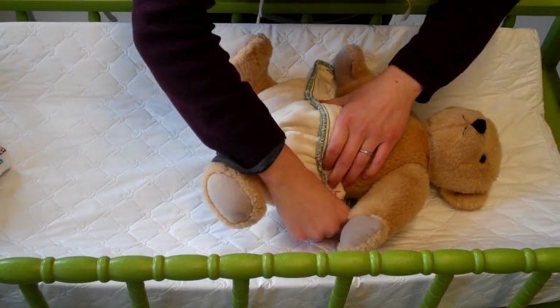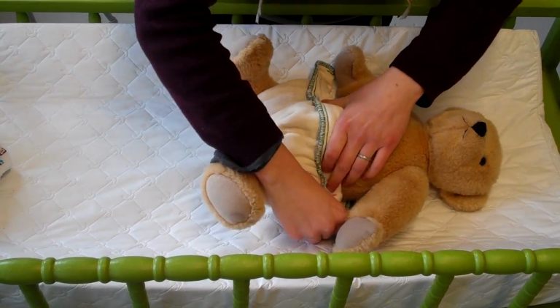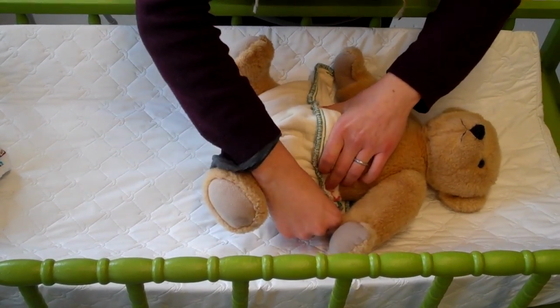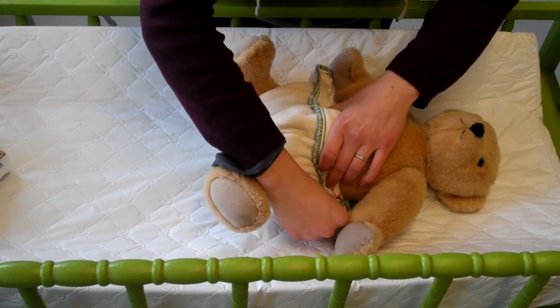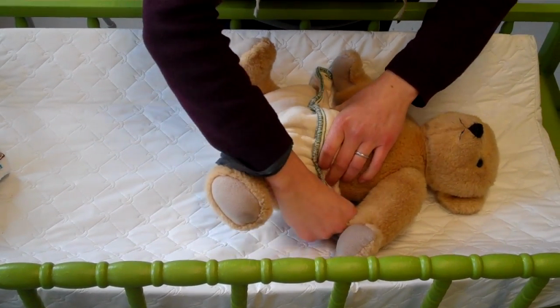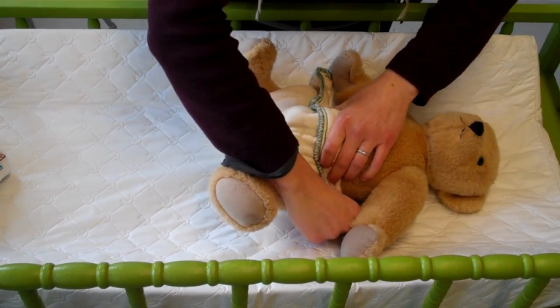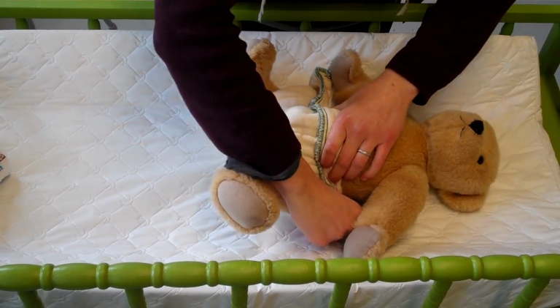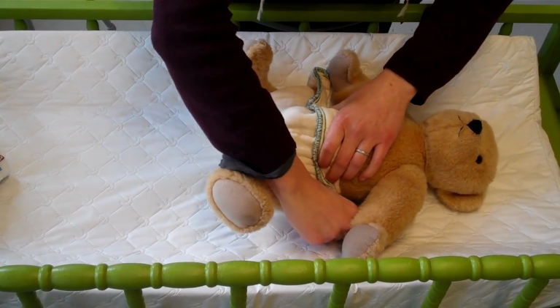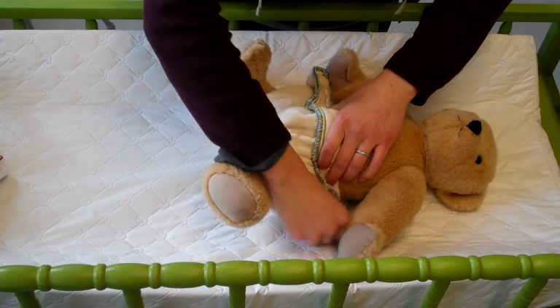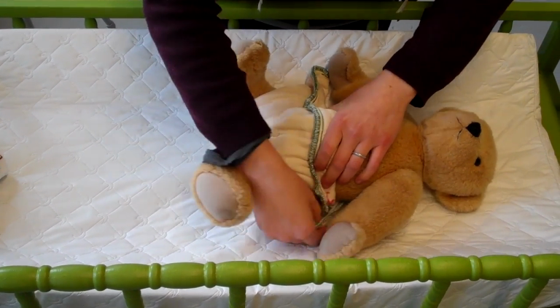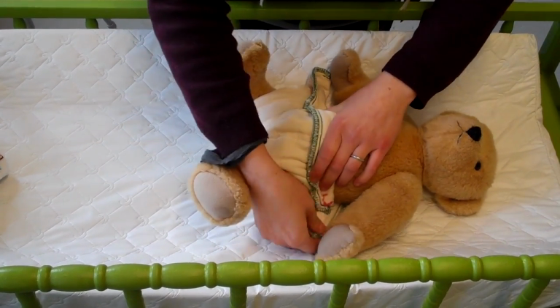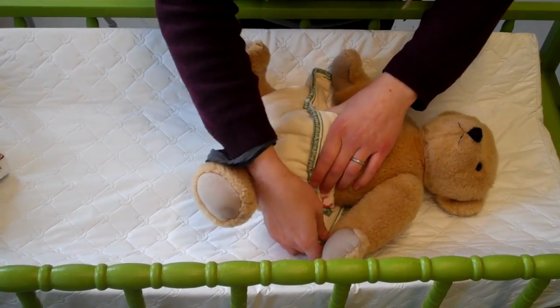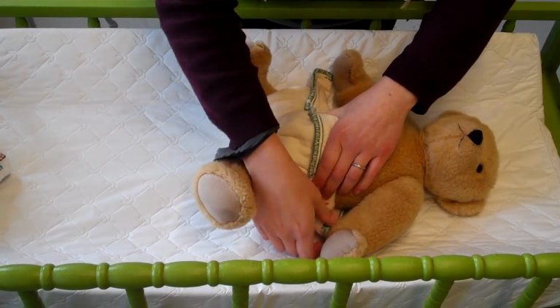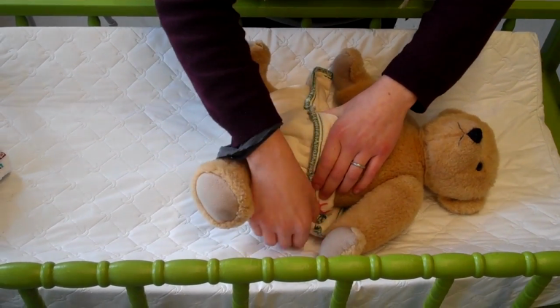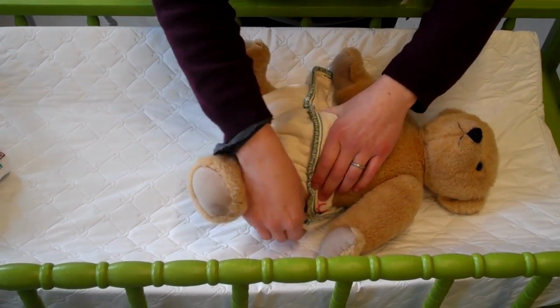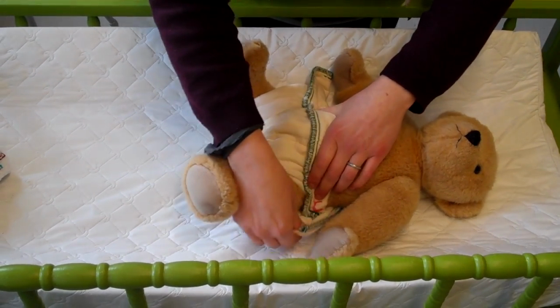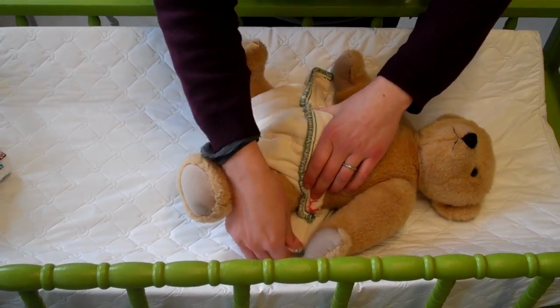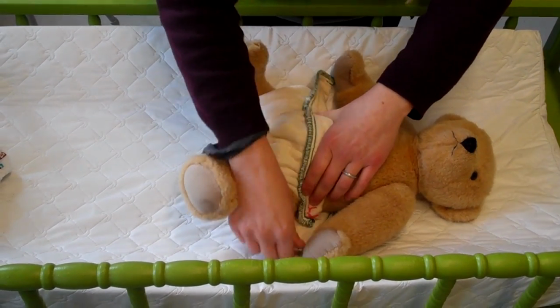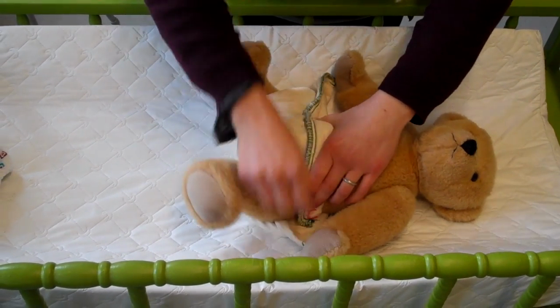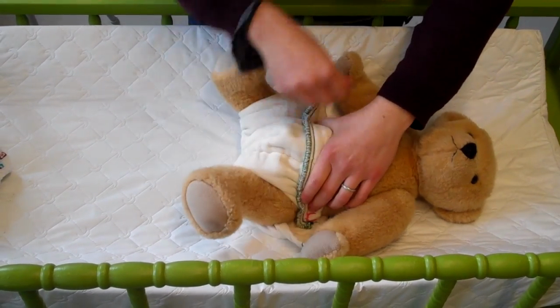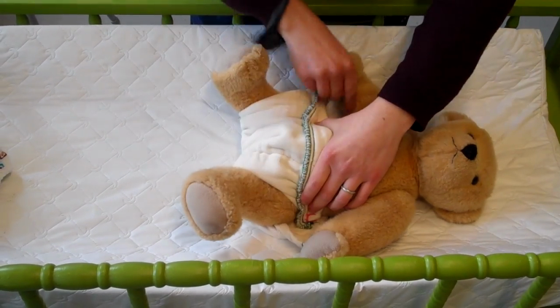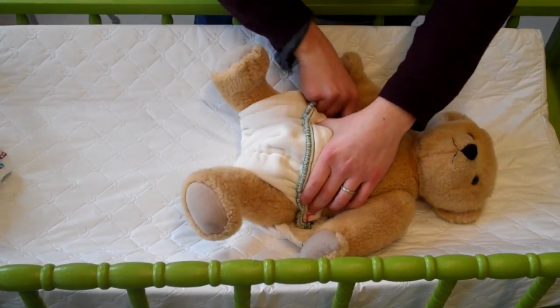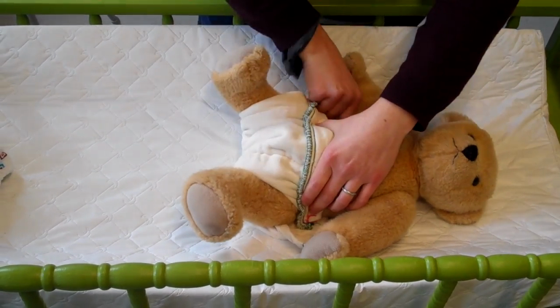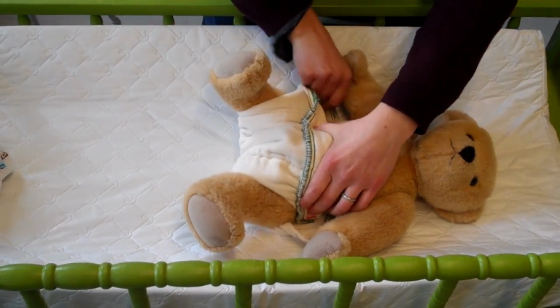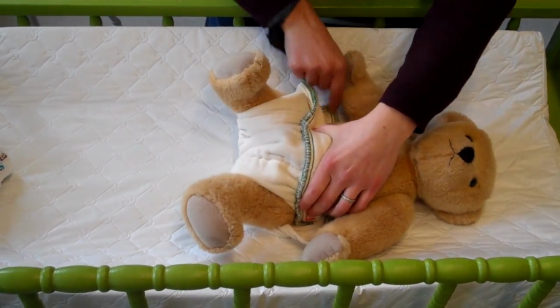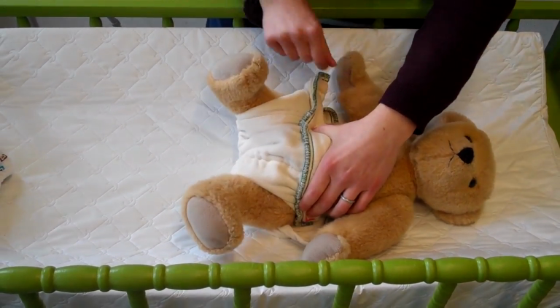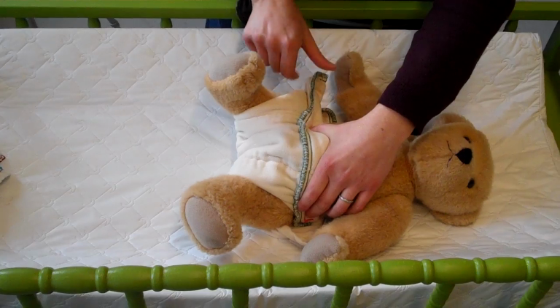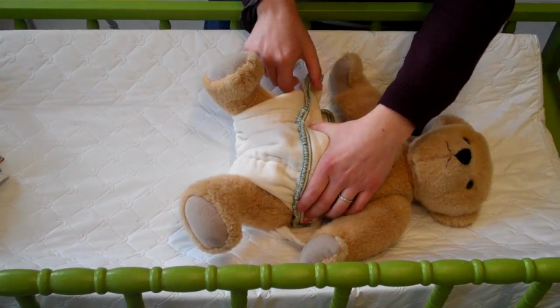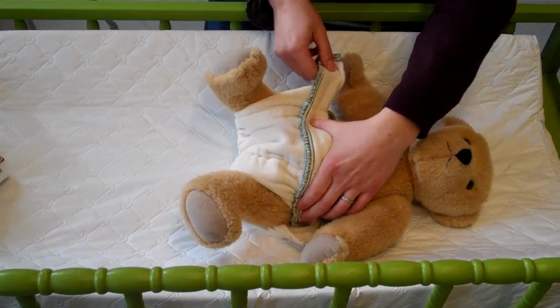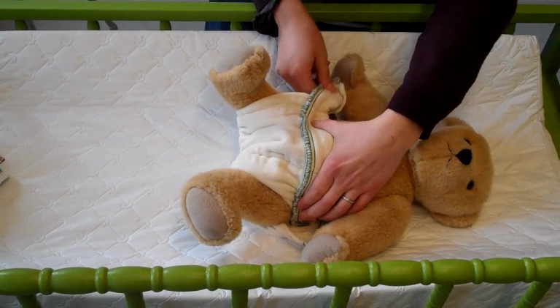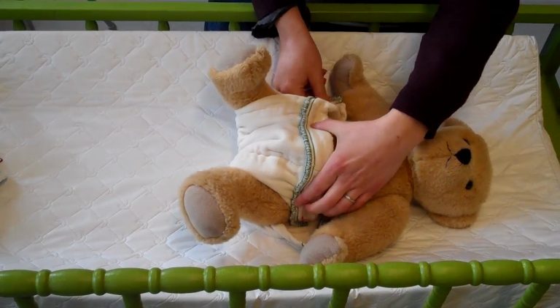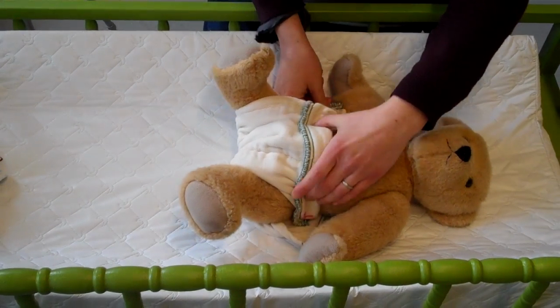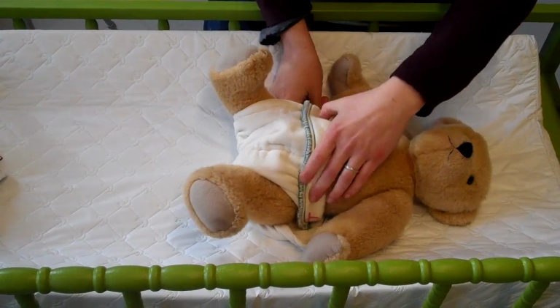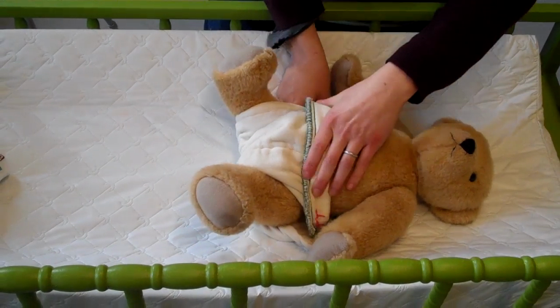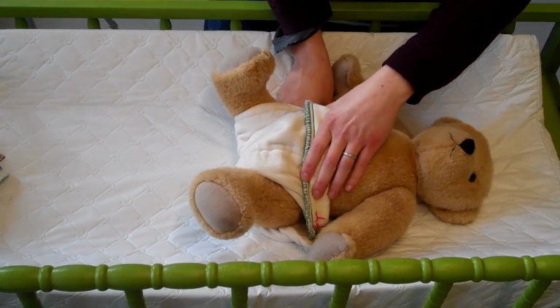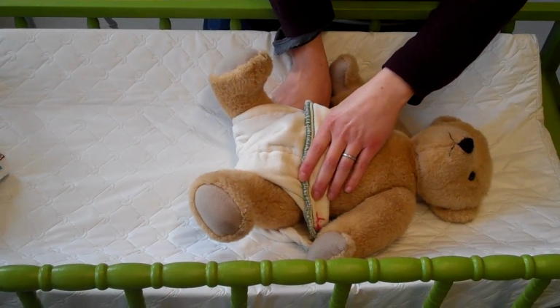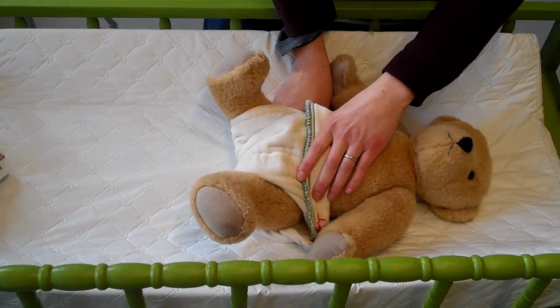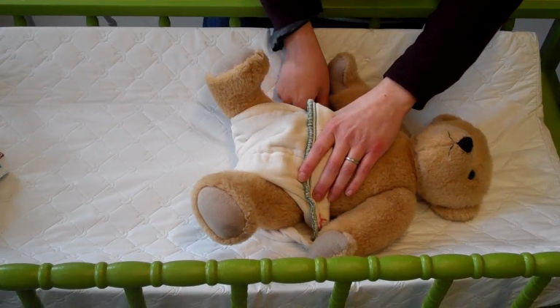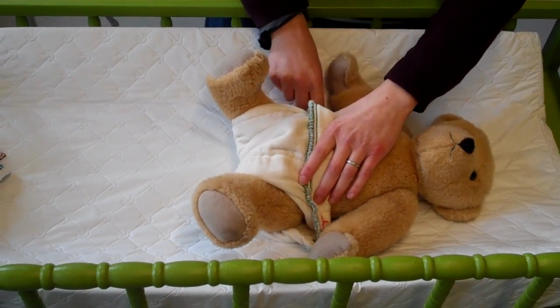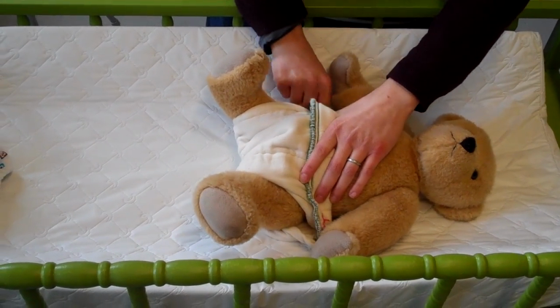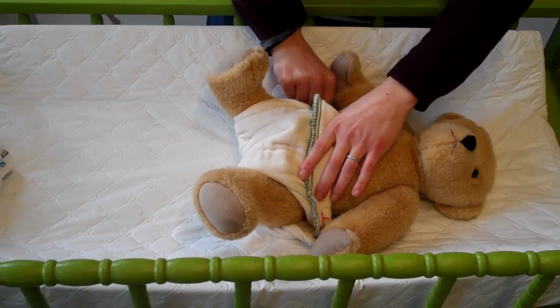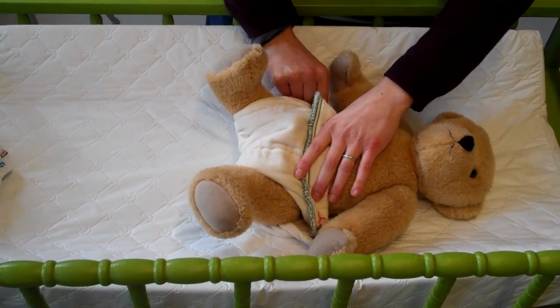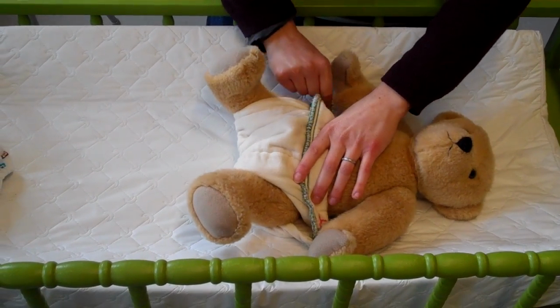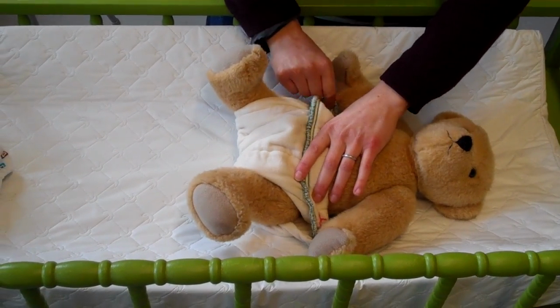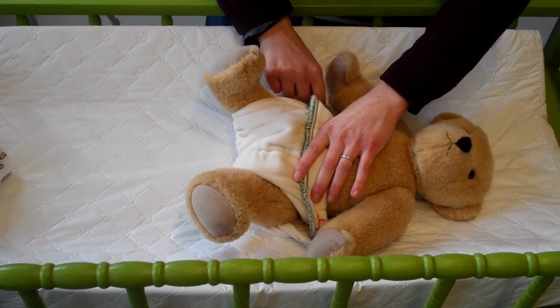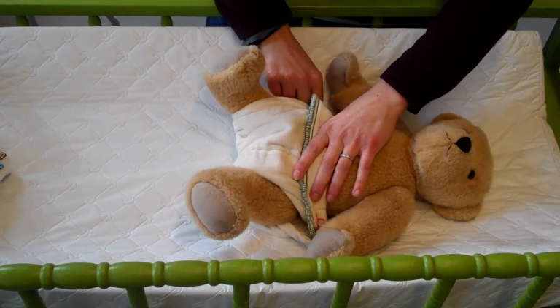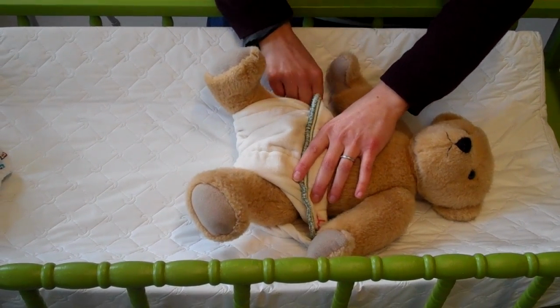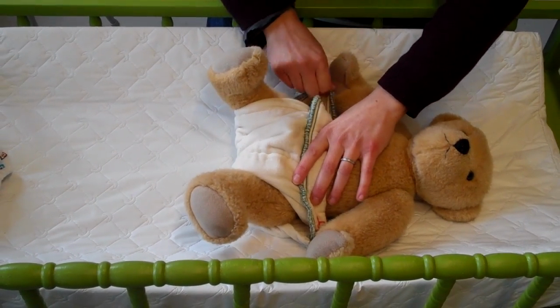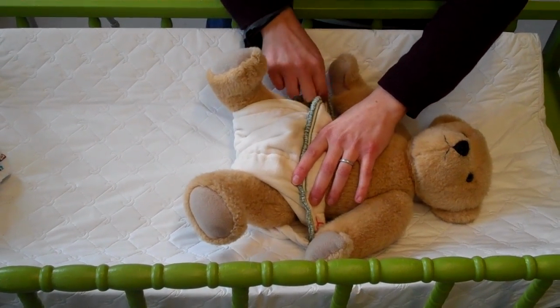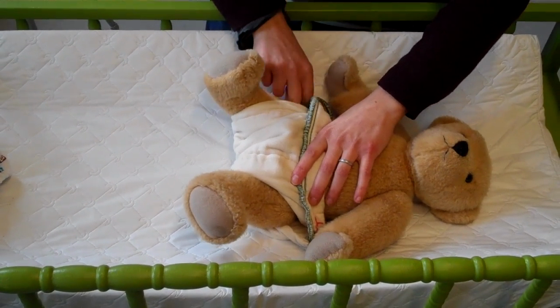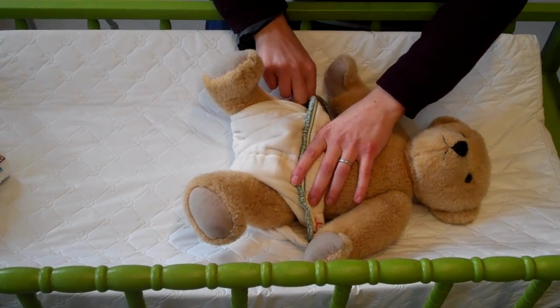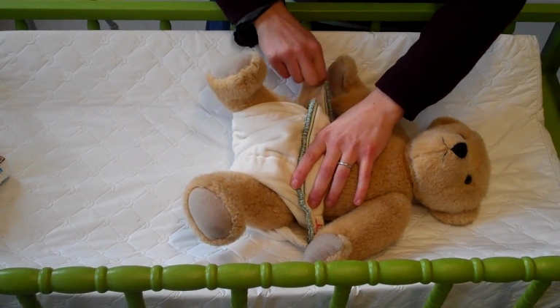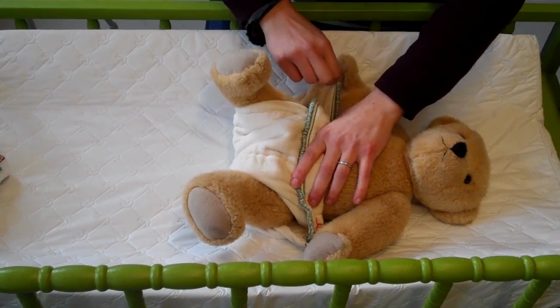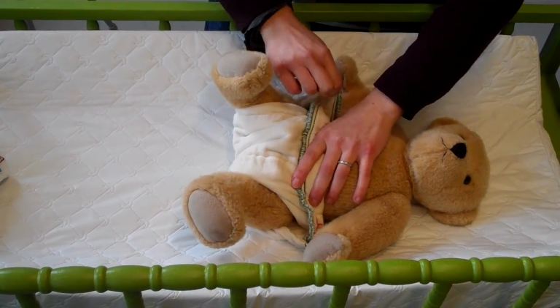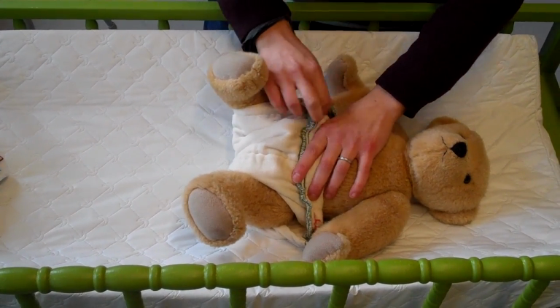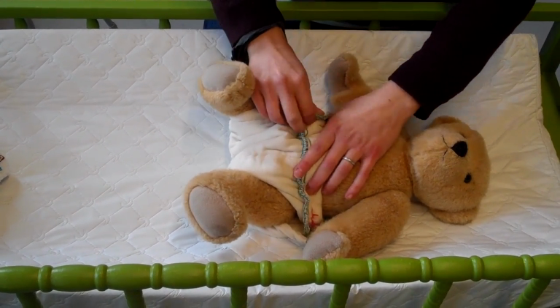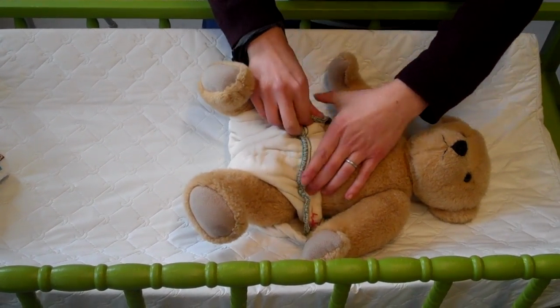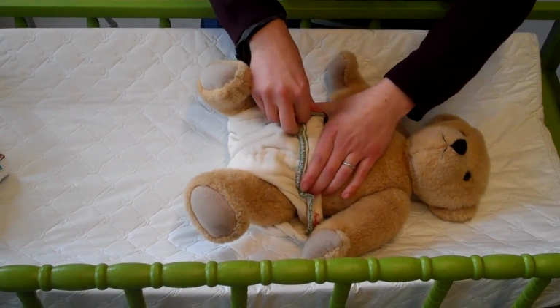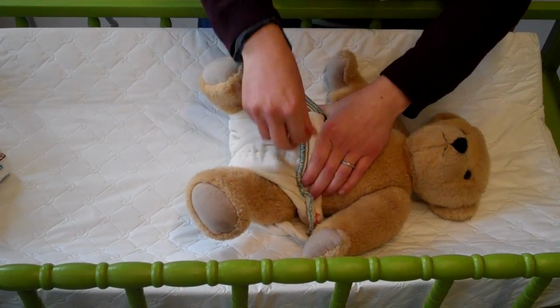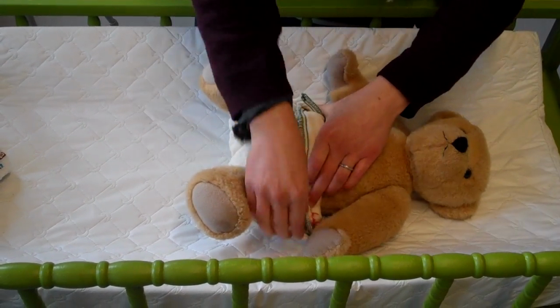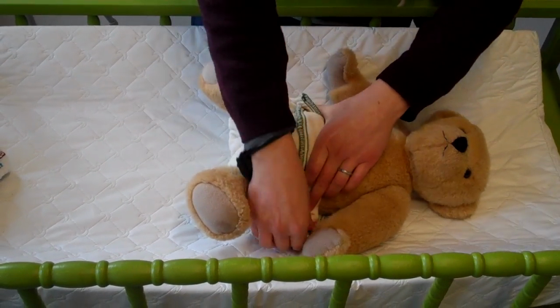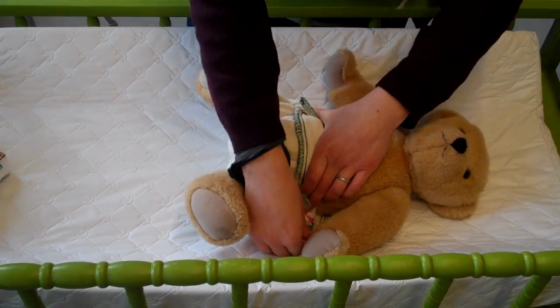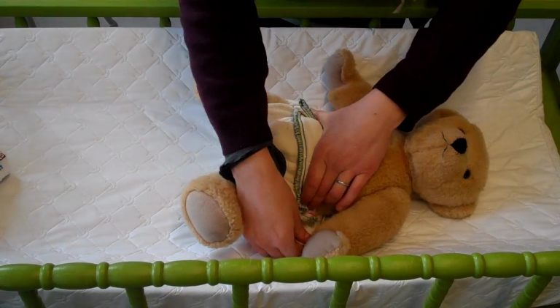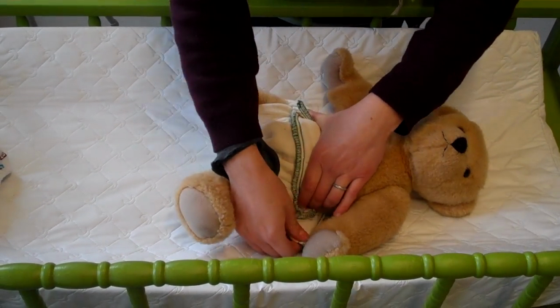Then you're going to pull out the tabs, which is why it's called the angel wing, and you're going to bring it on up.